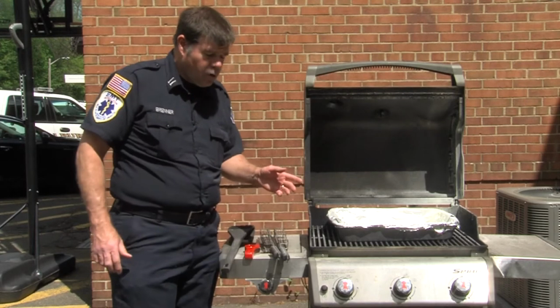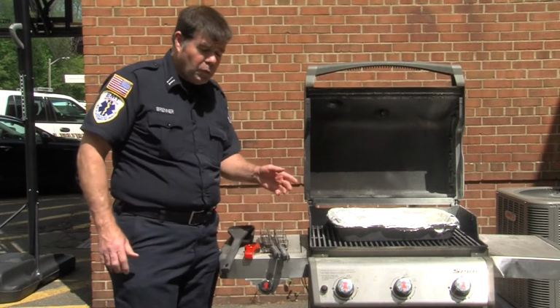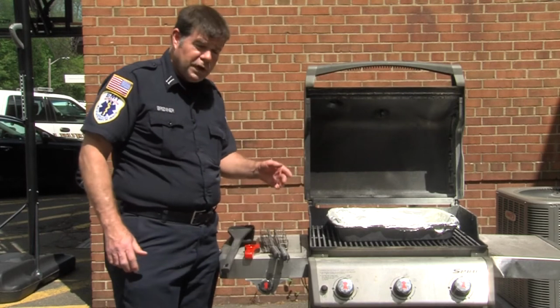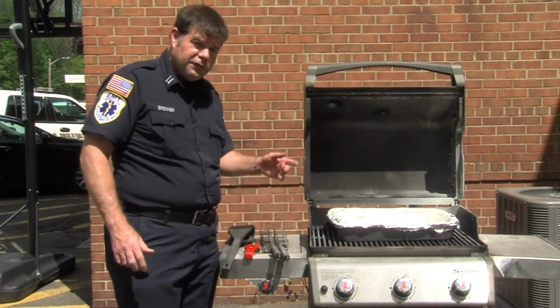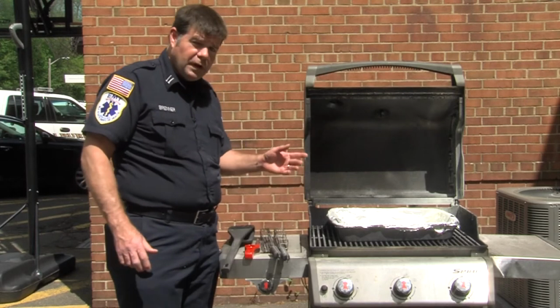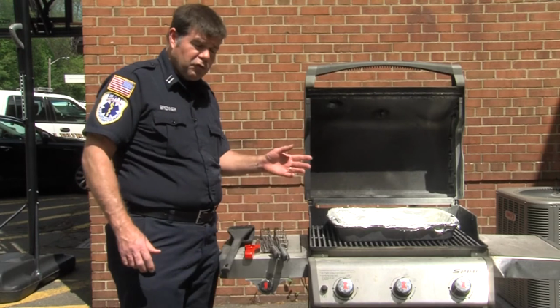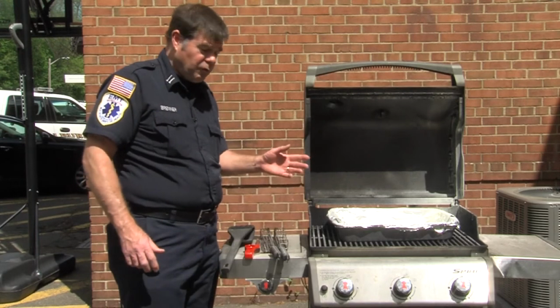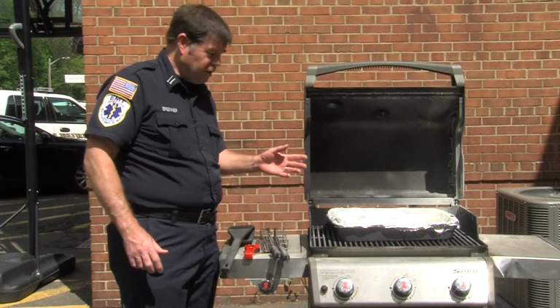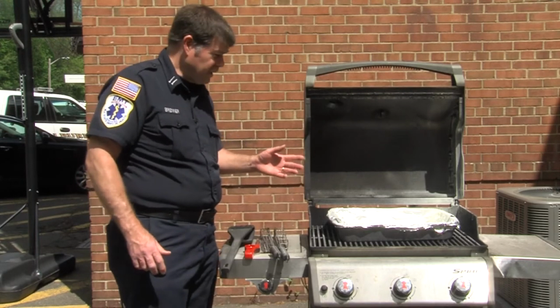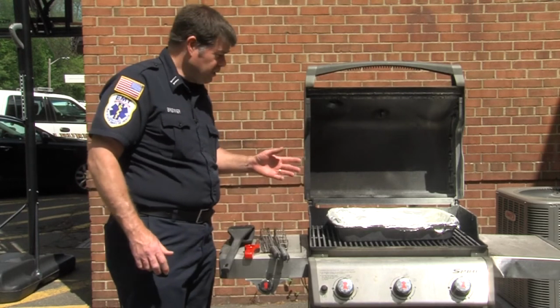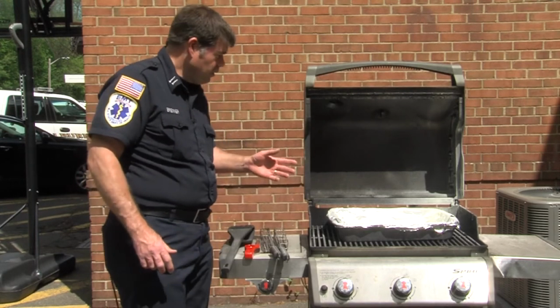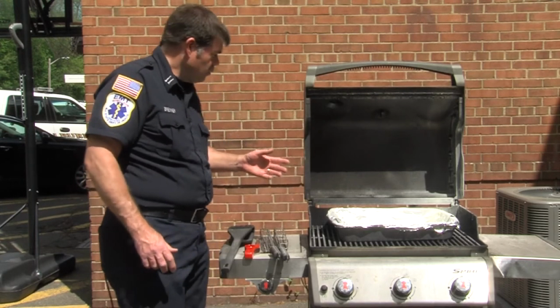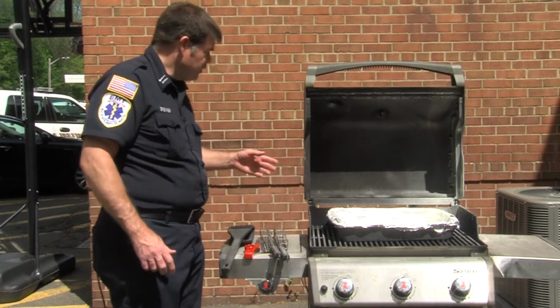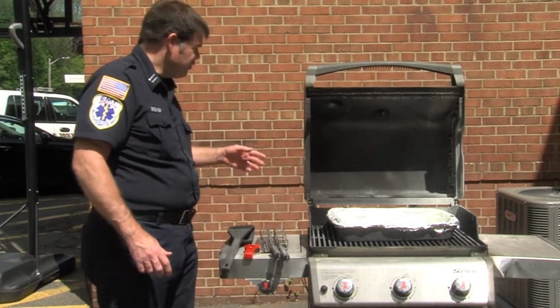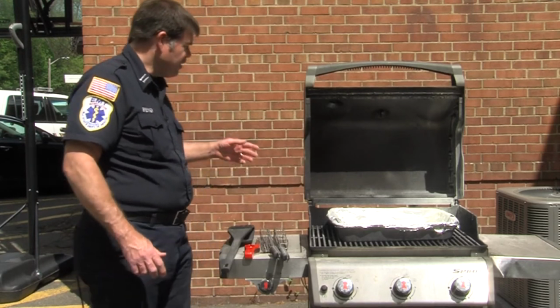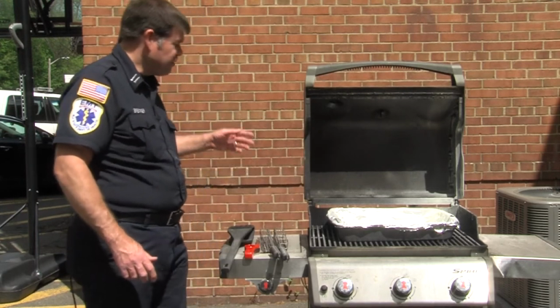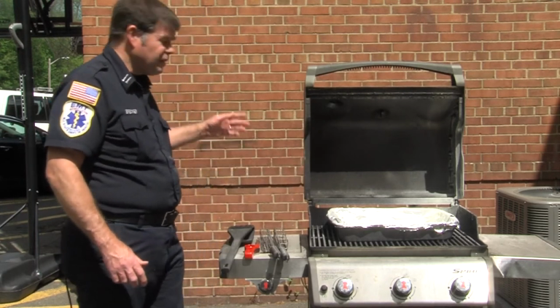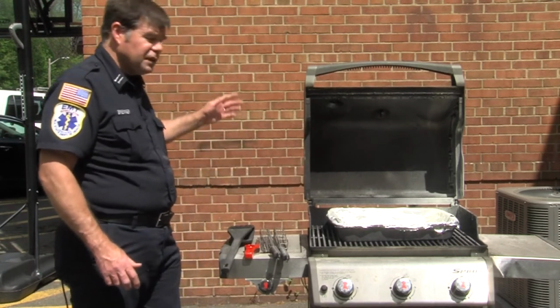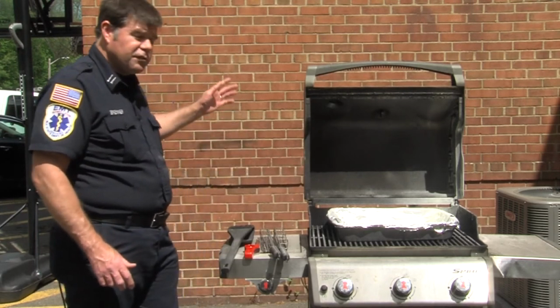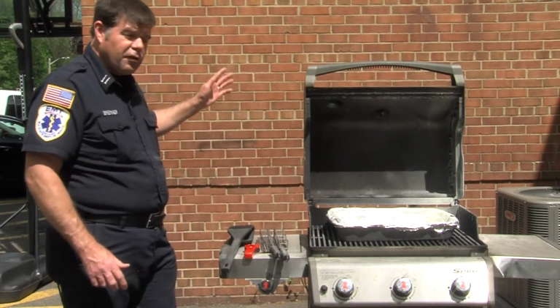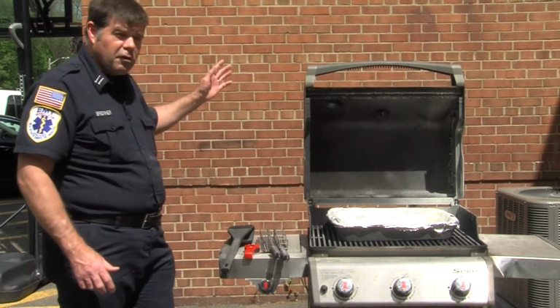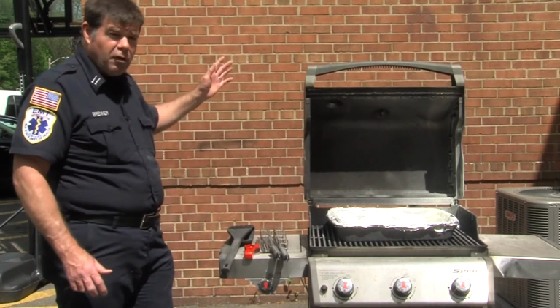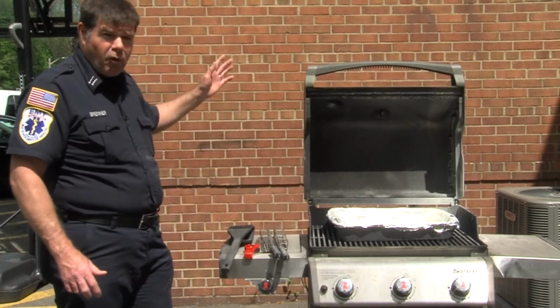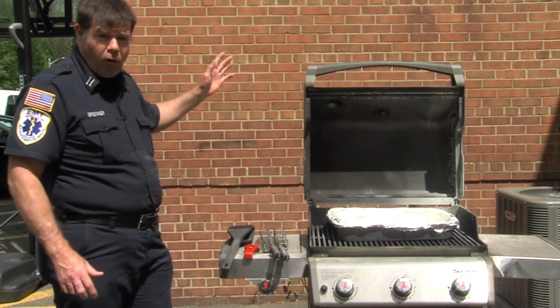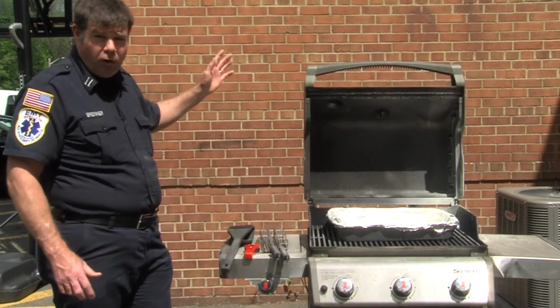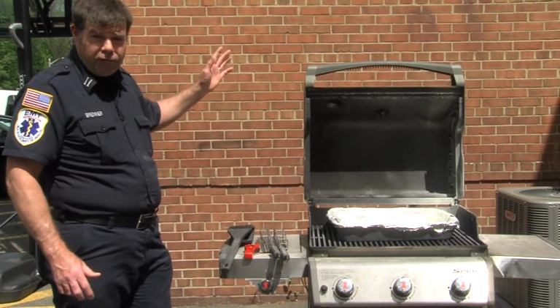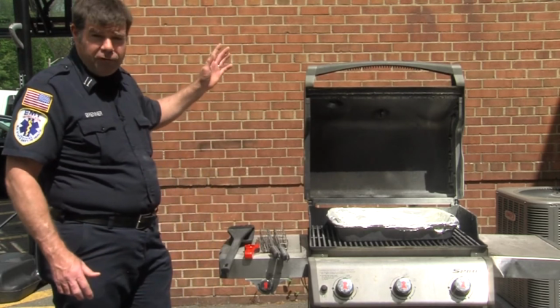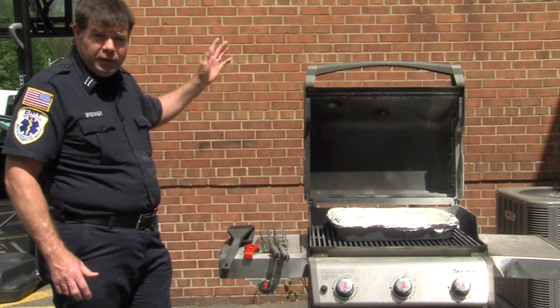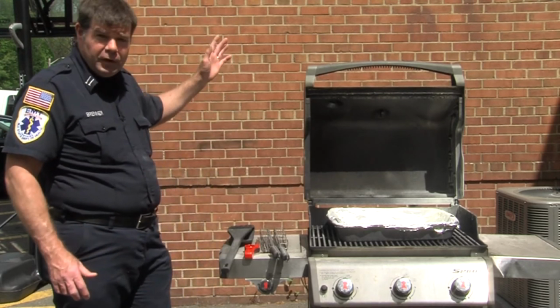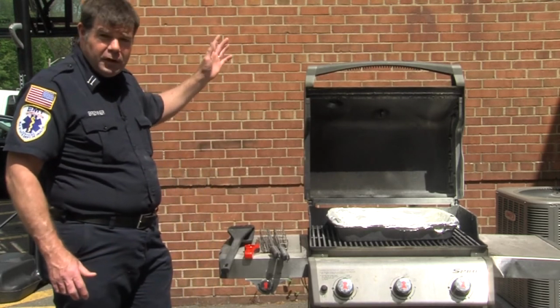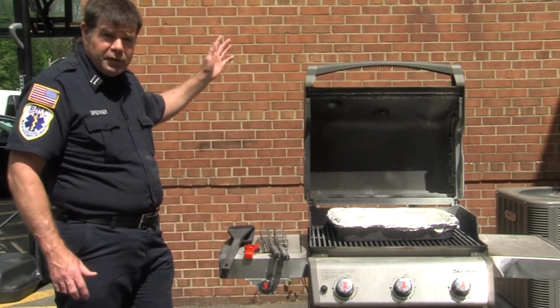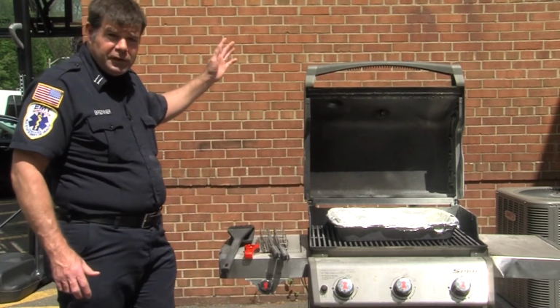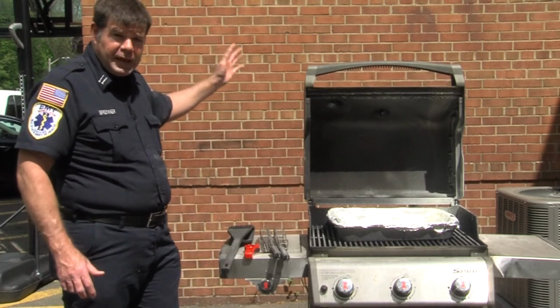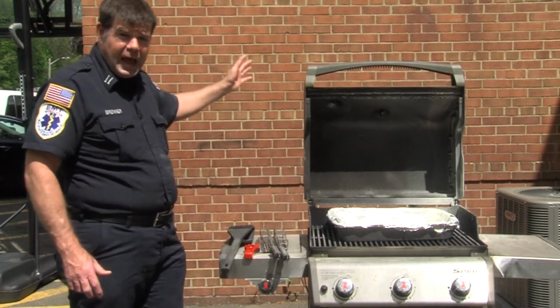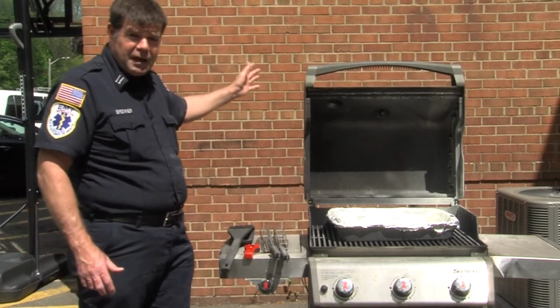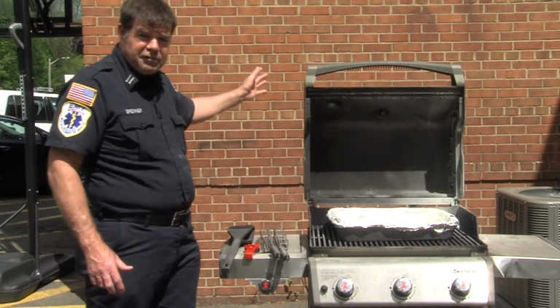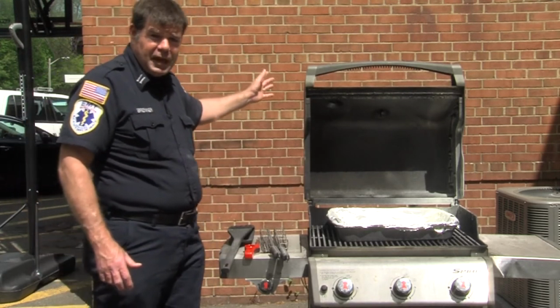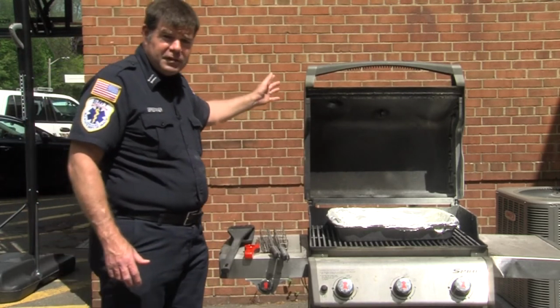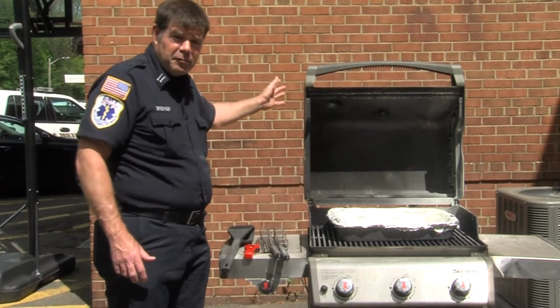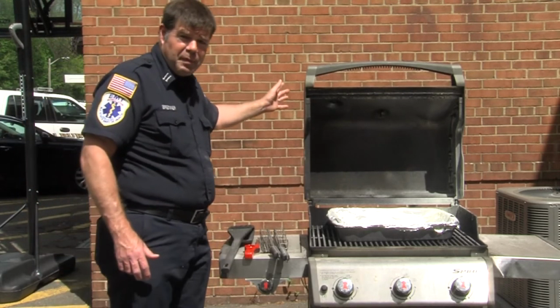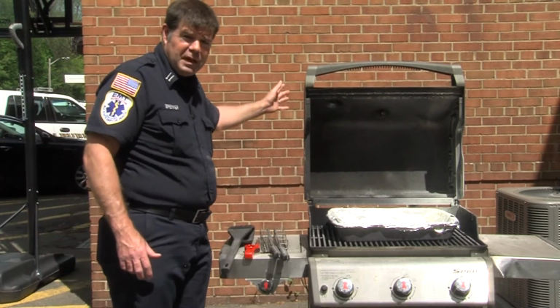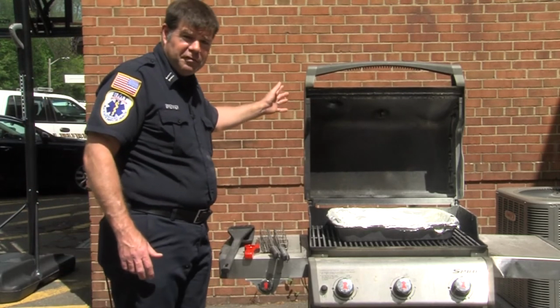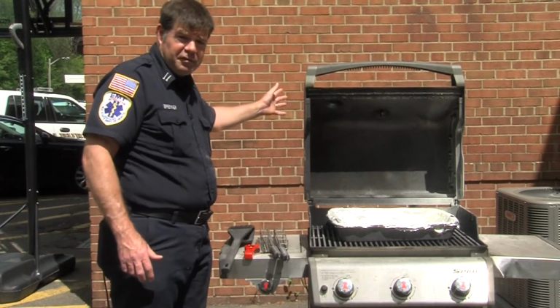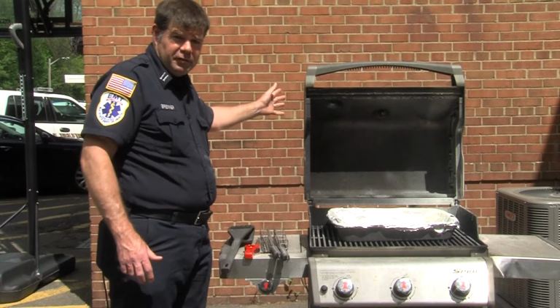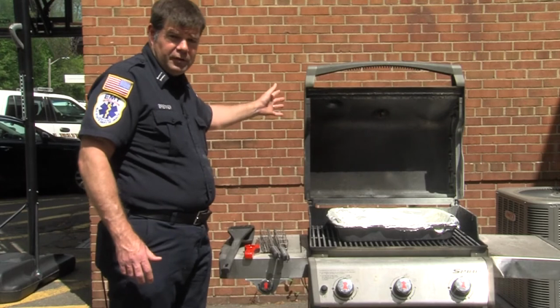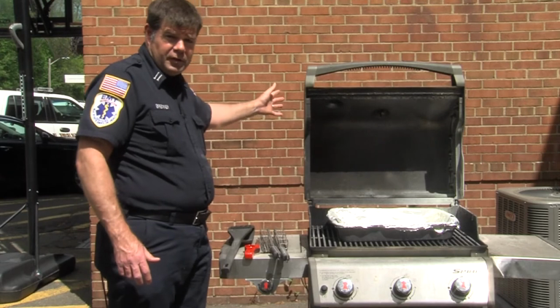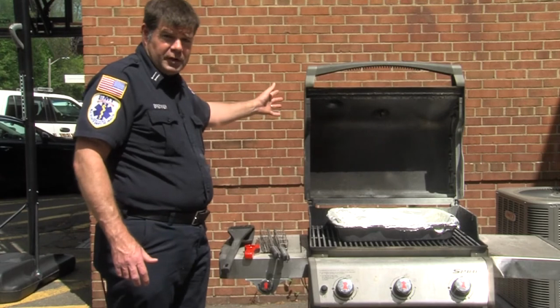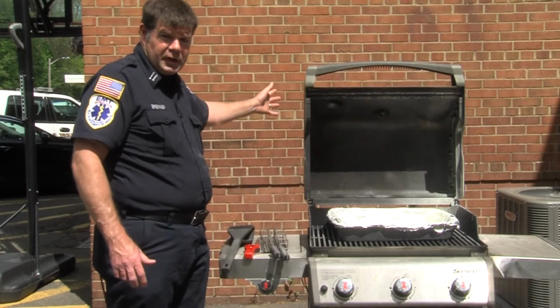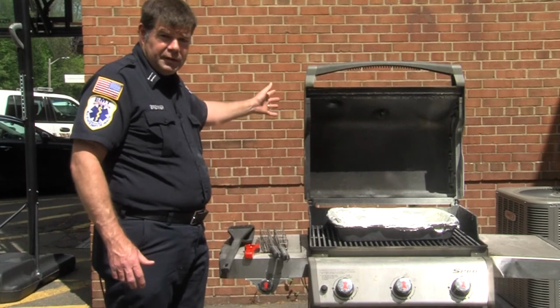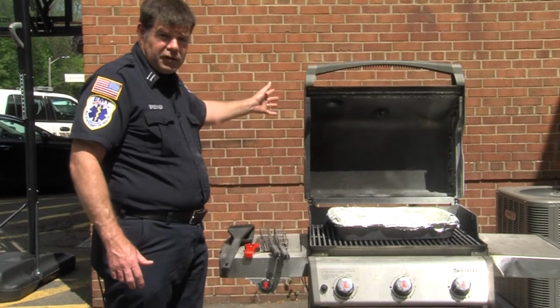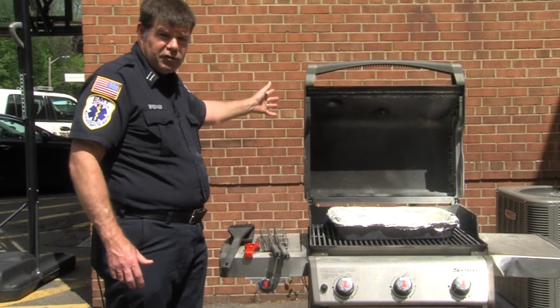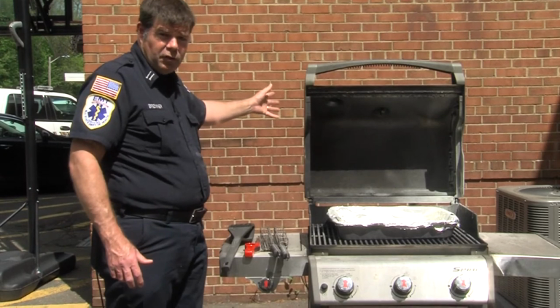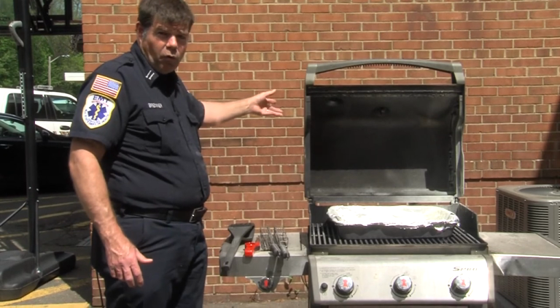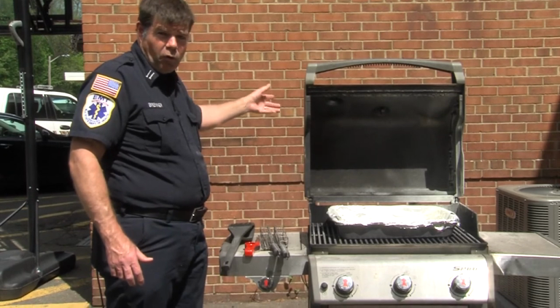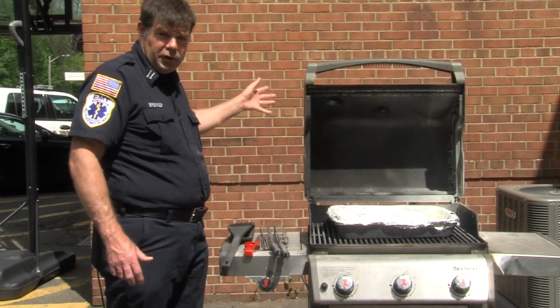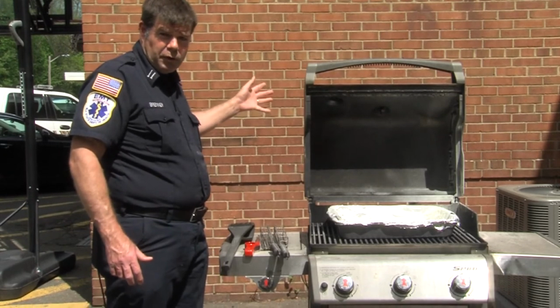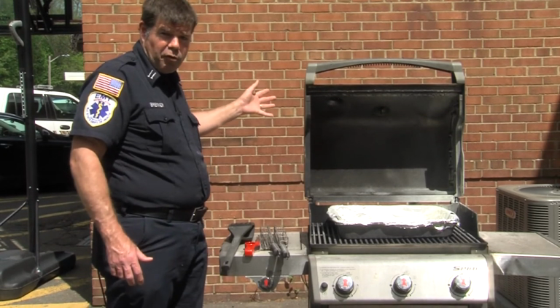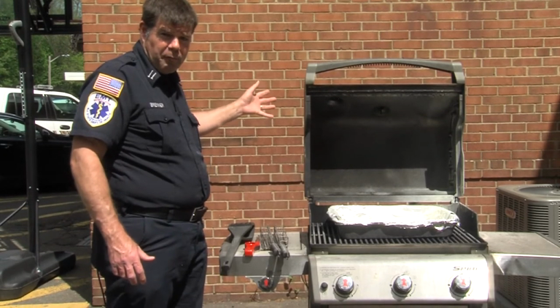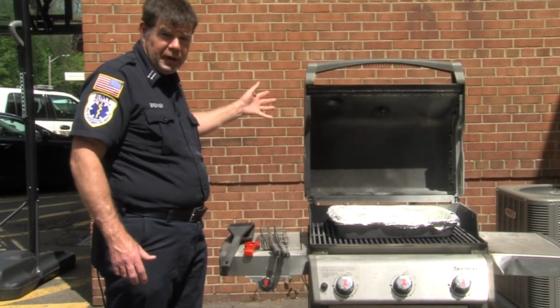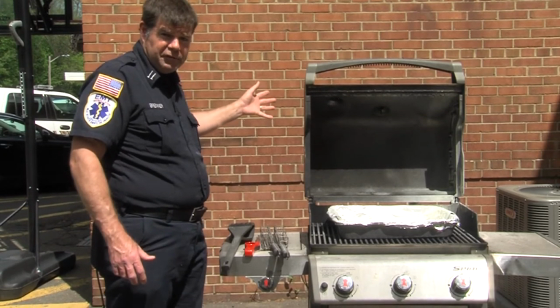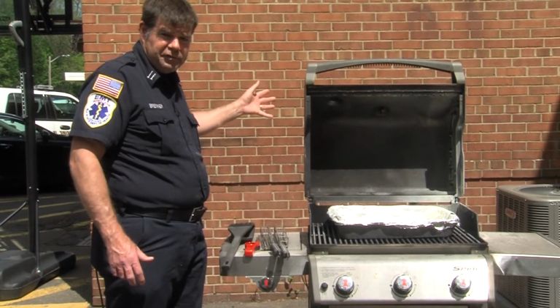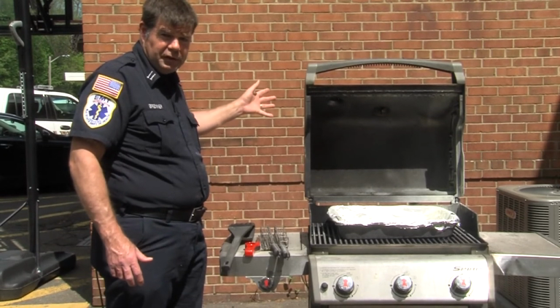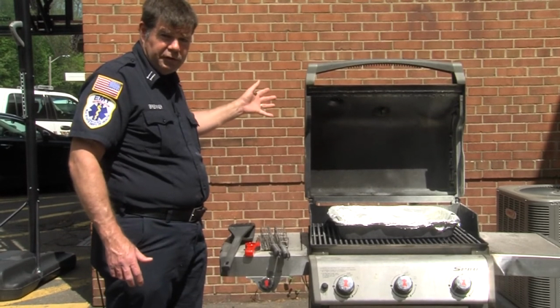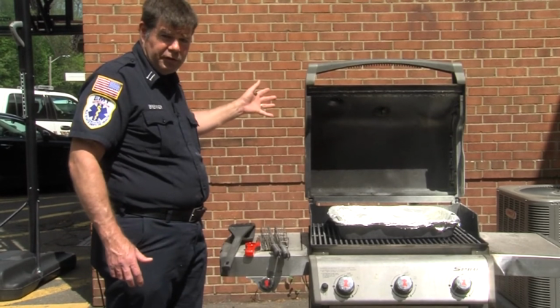When you're done grilling, we suggest that you turn off the gas at the base connection or your propane cylinder.